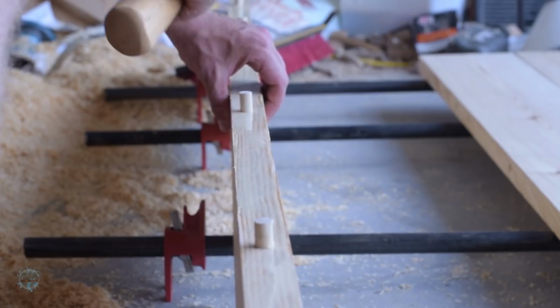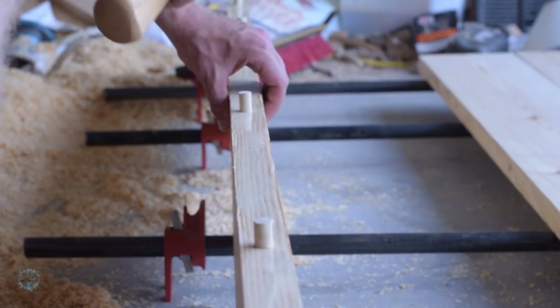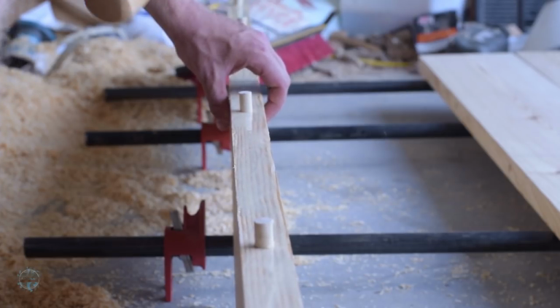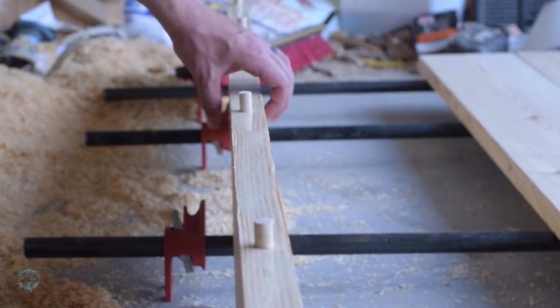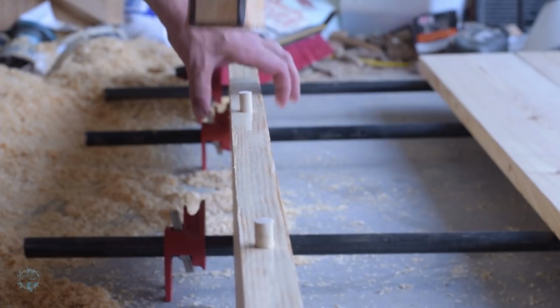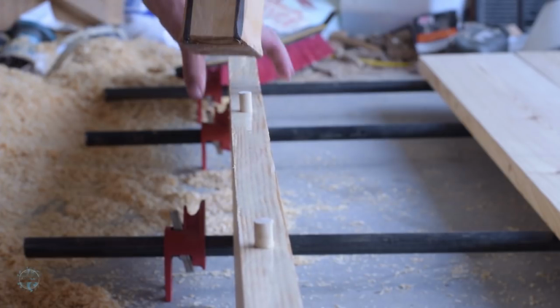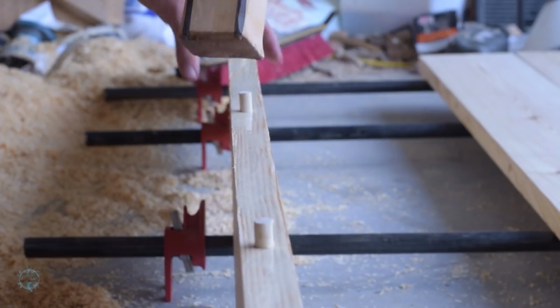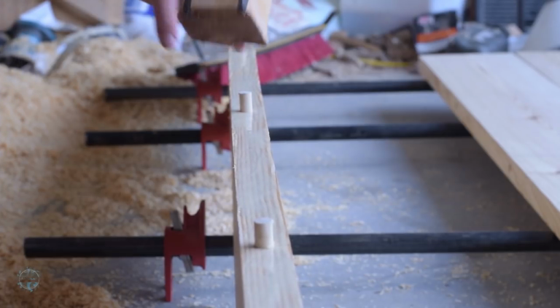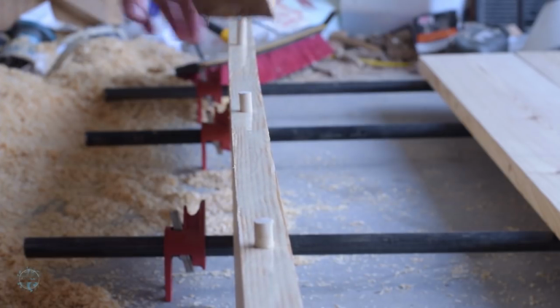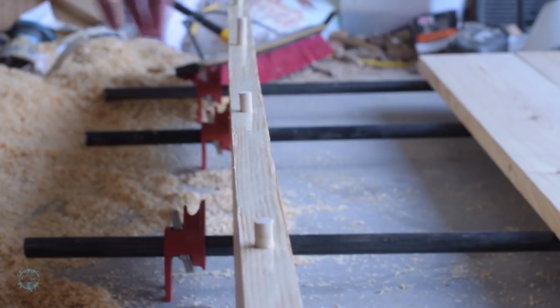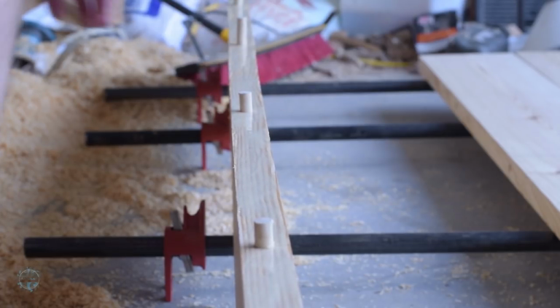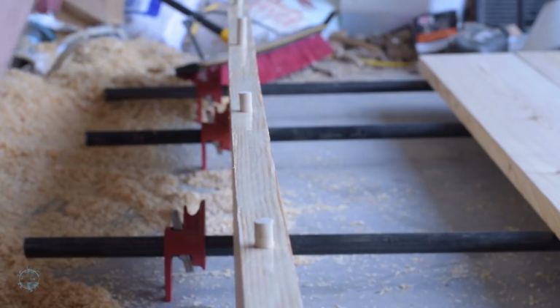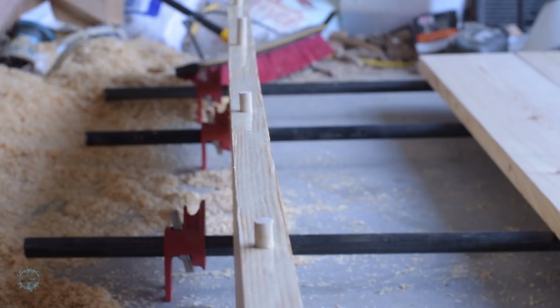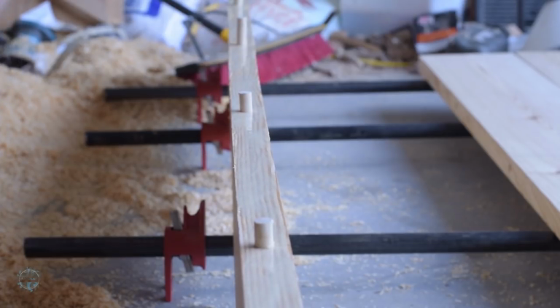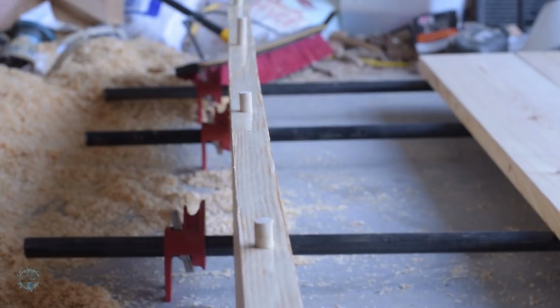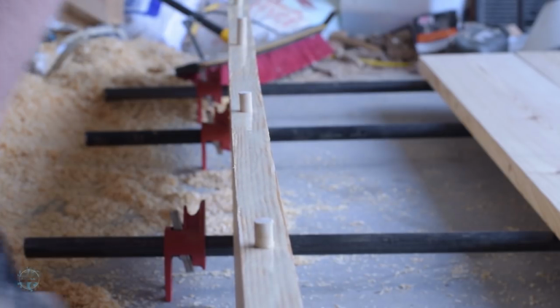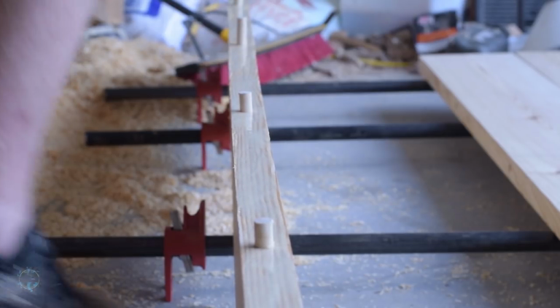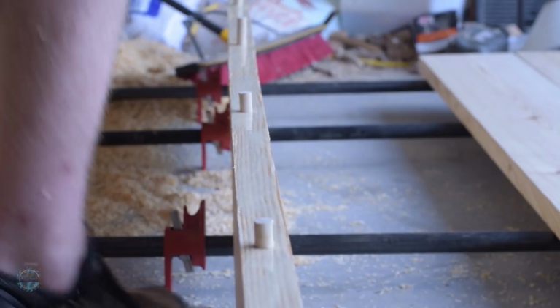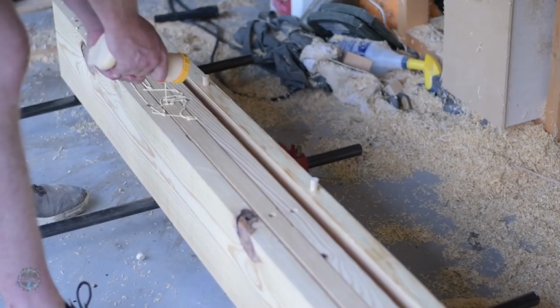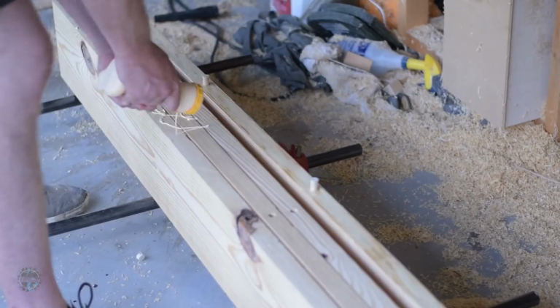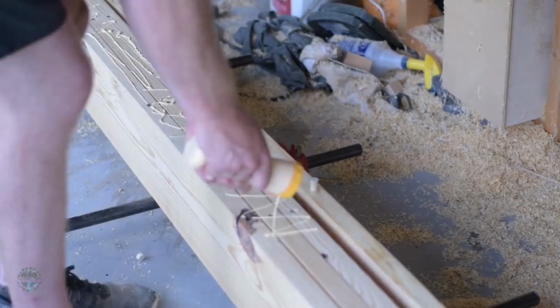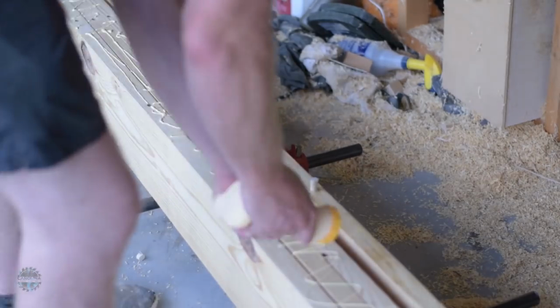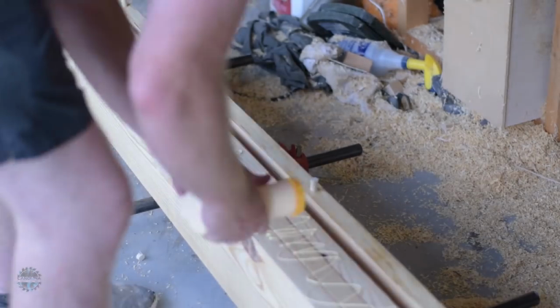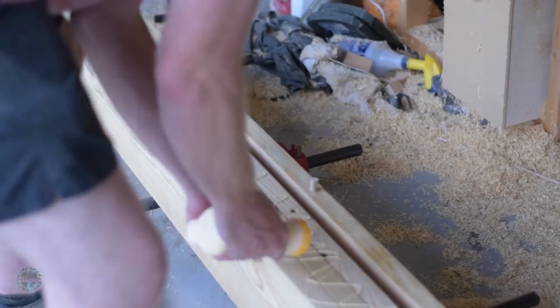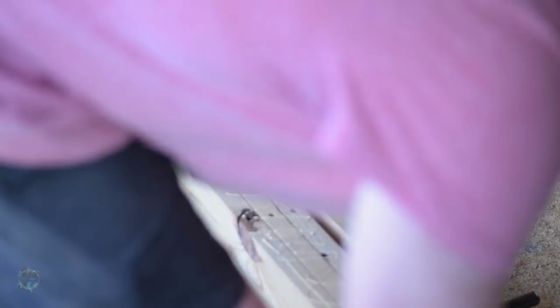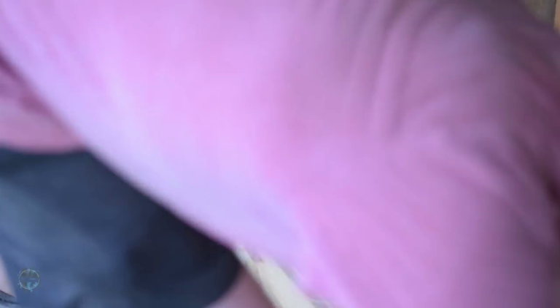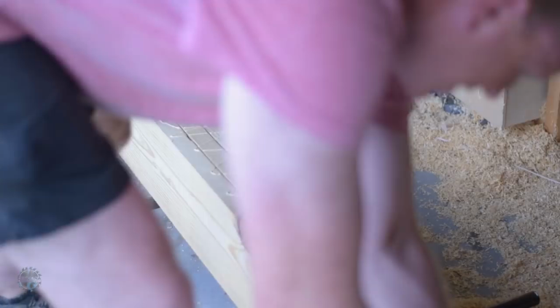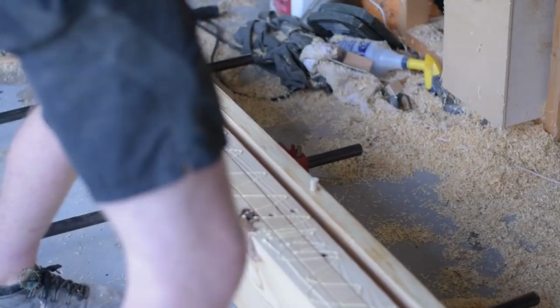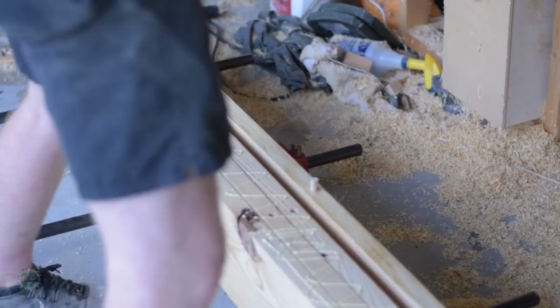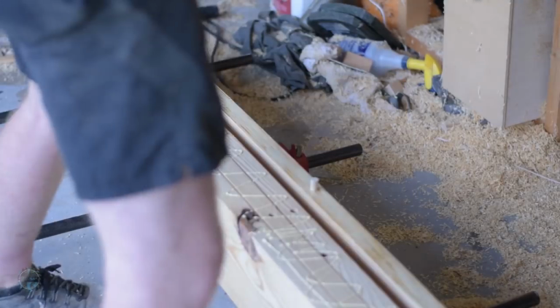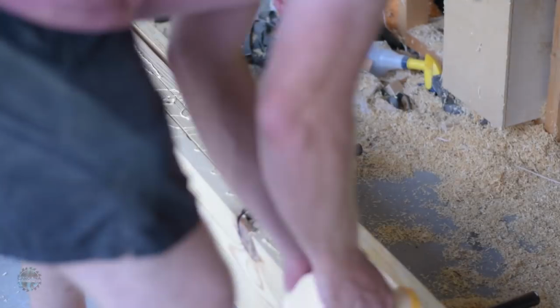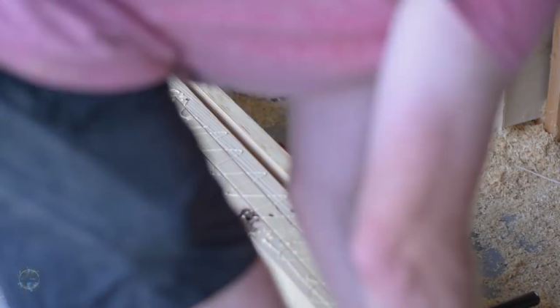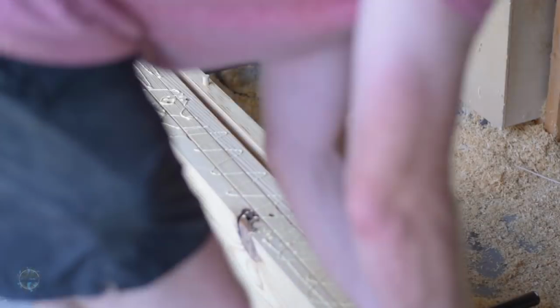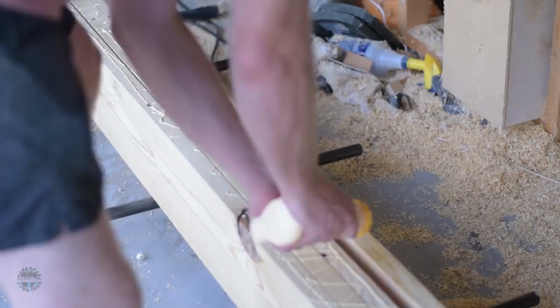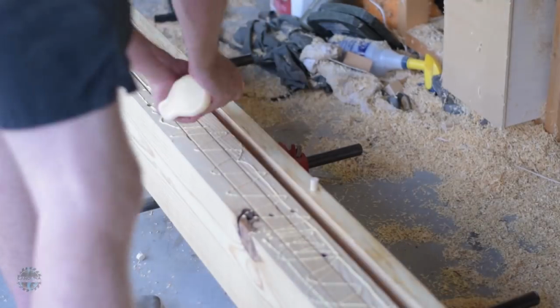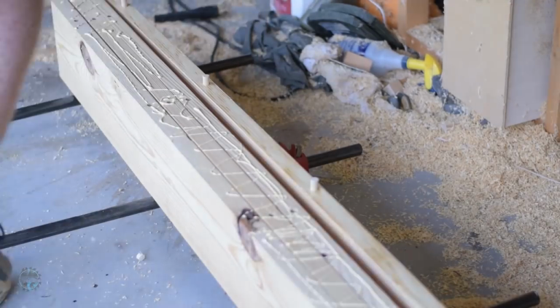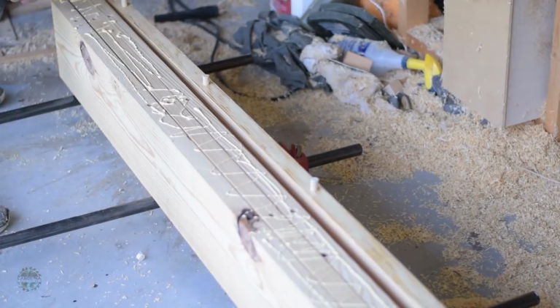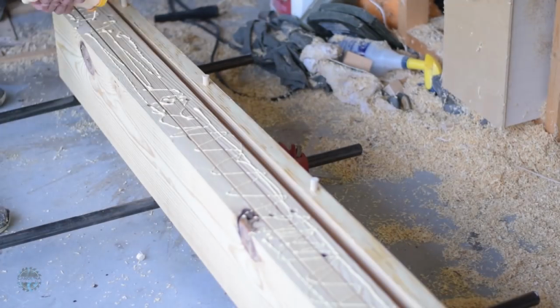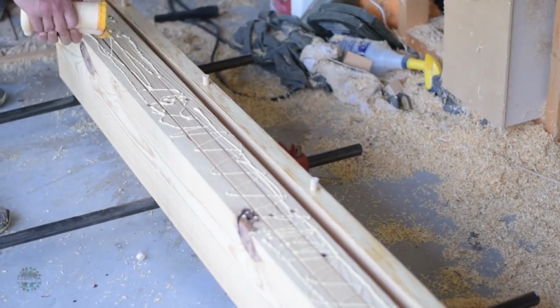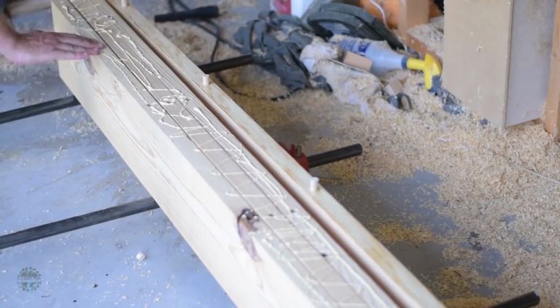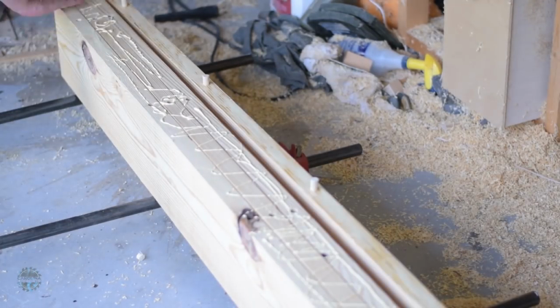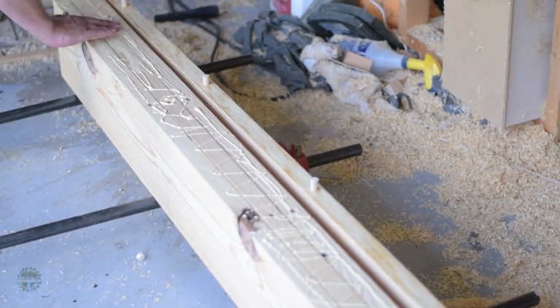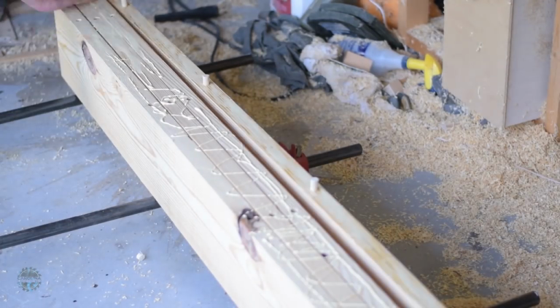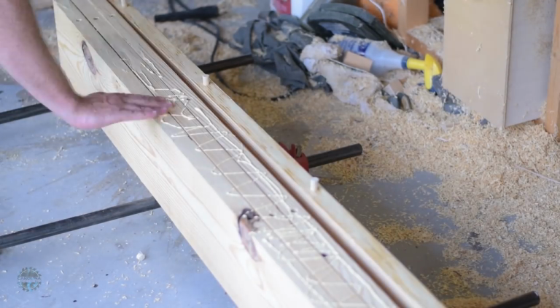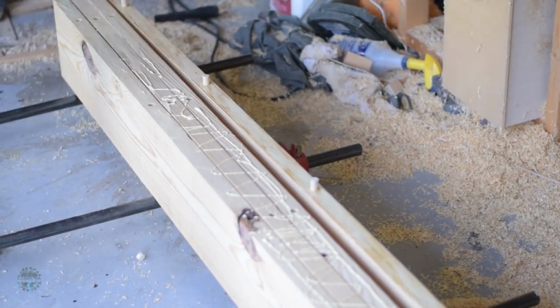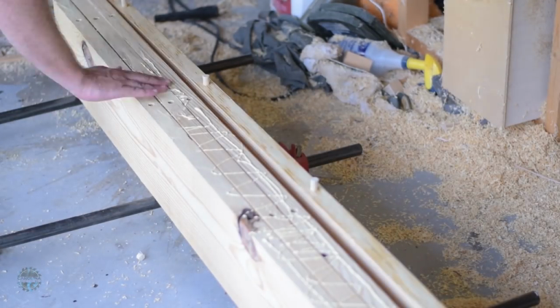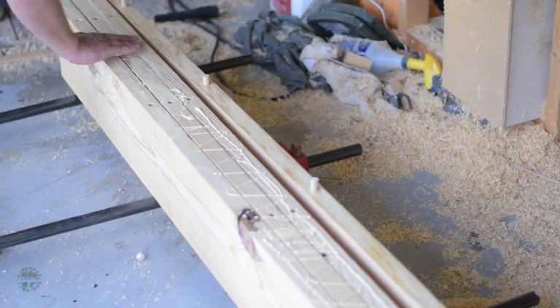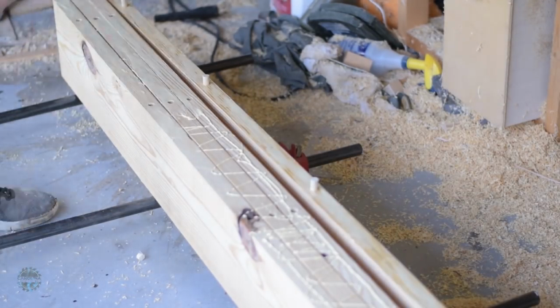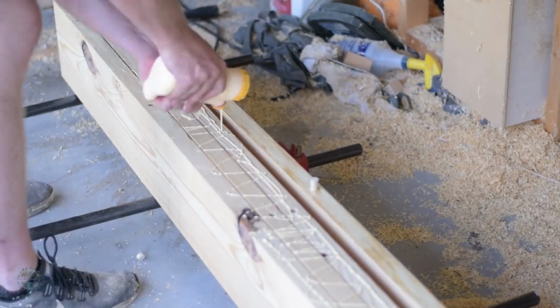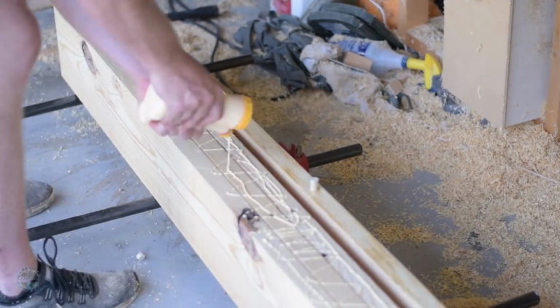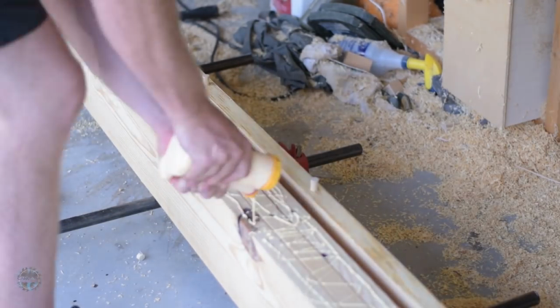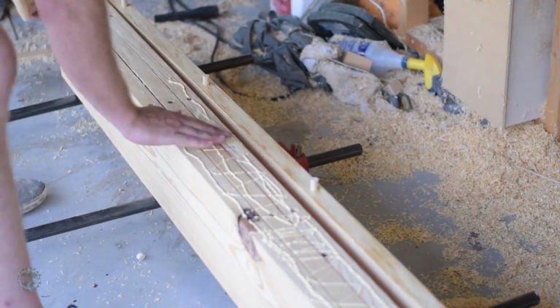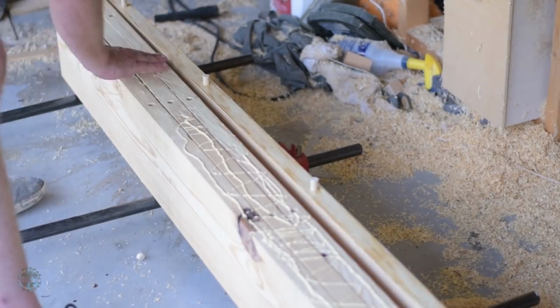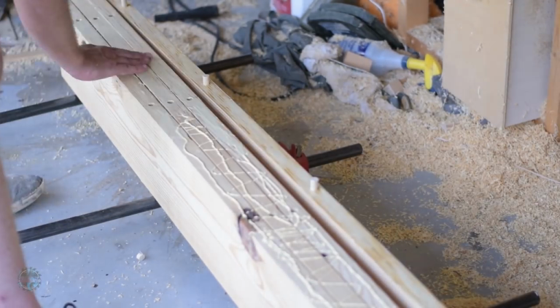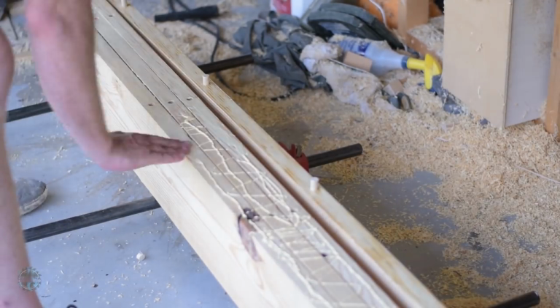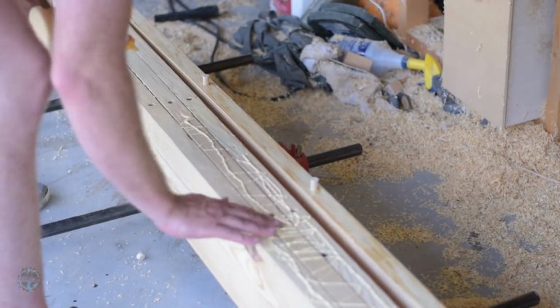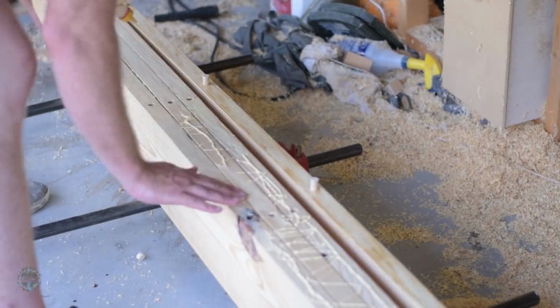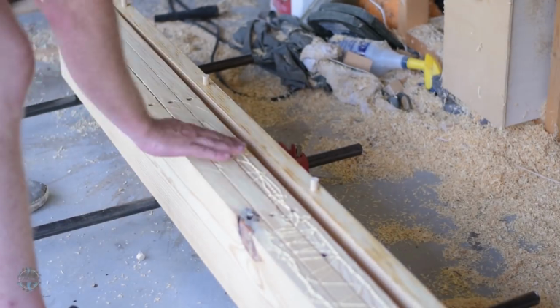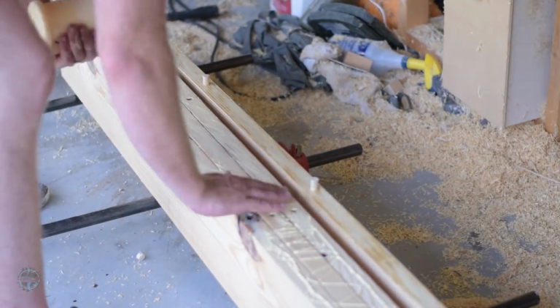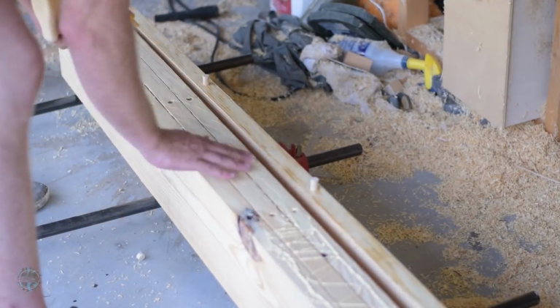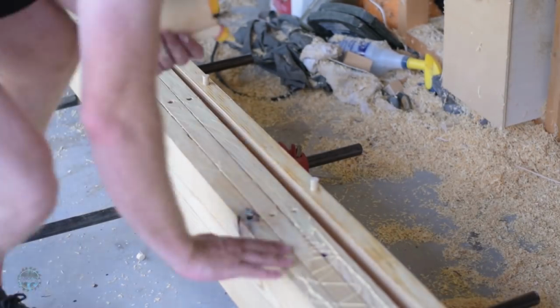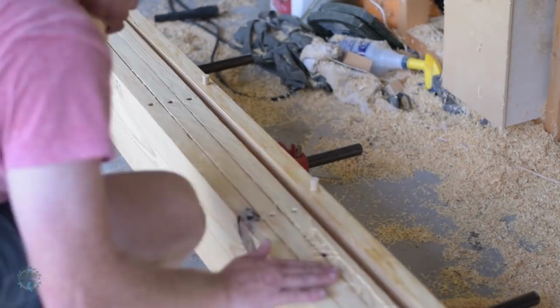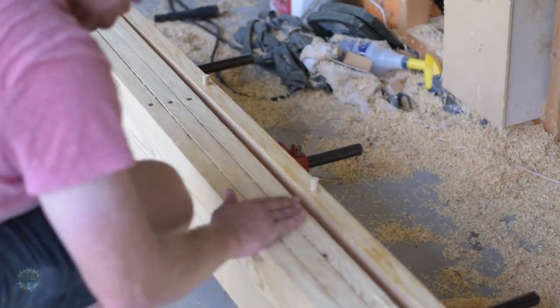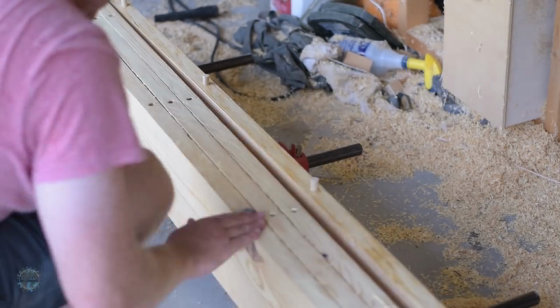This was one of the toughest glue-ups I've done. It starts off simple enough — just put glue on the edges, insert the dowels, and clamp the boards together.